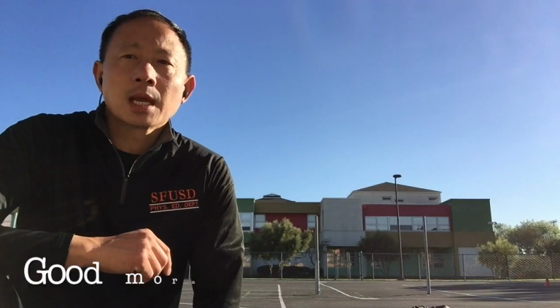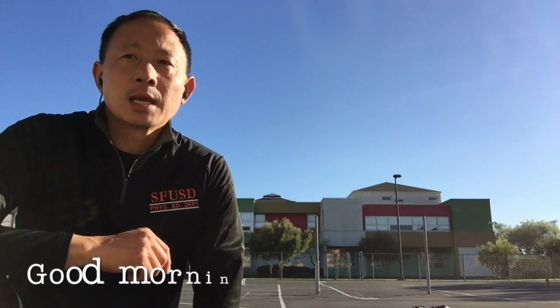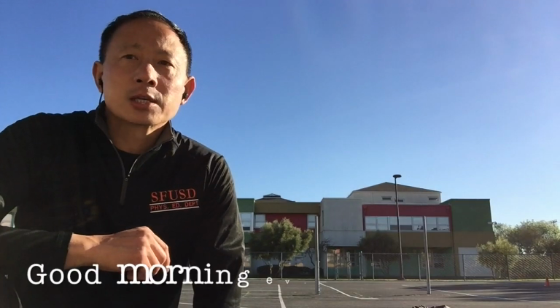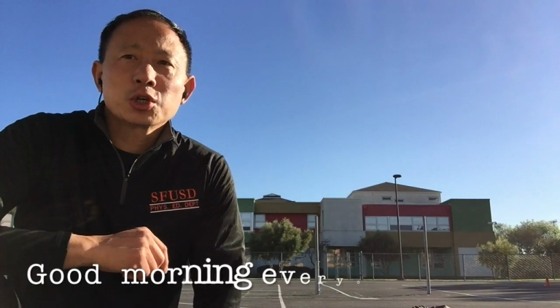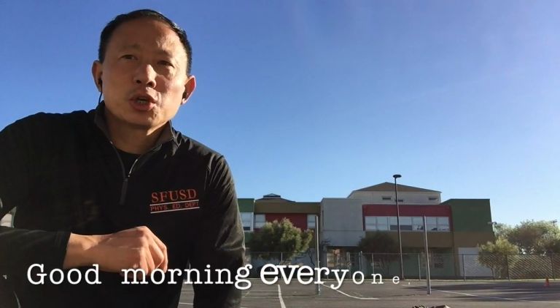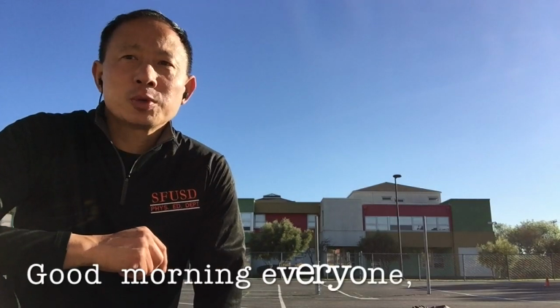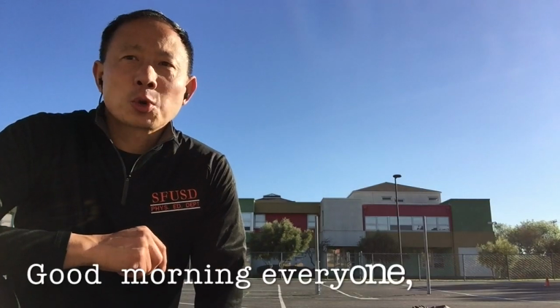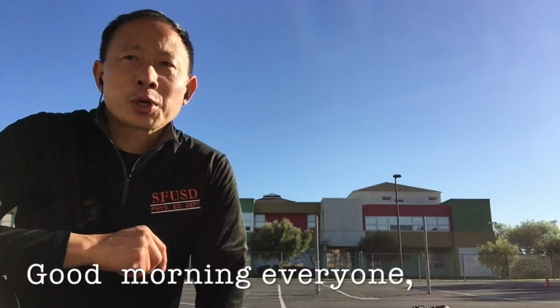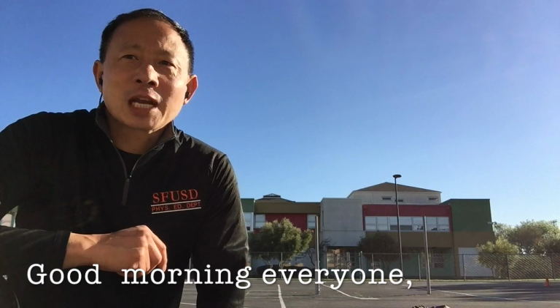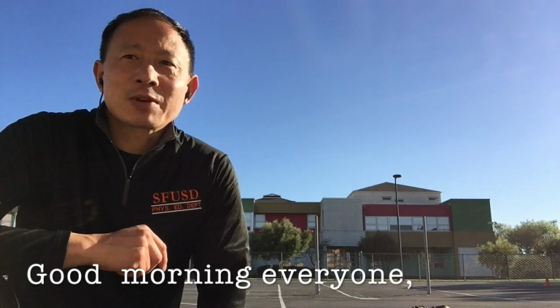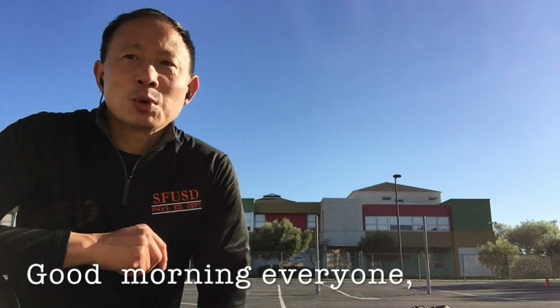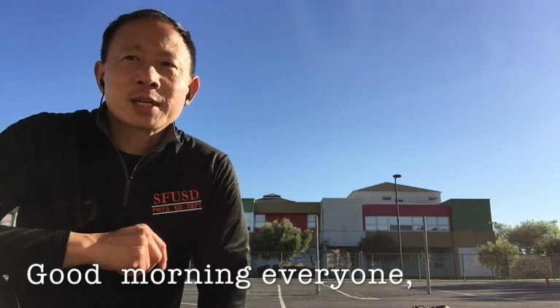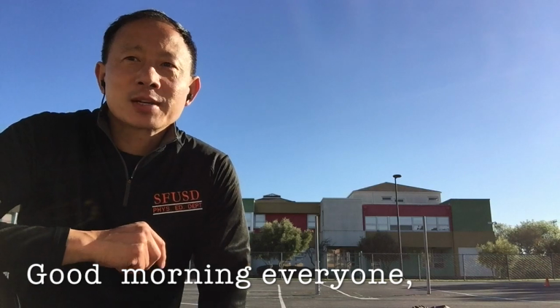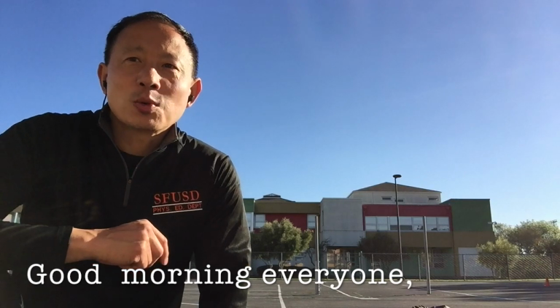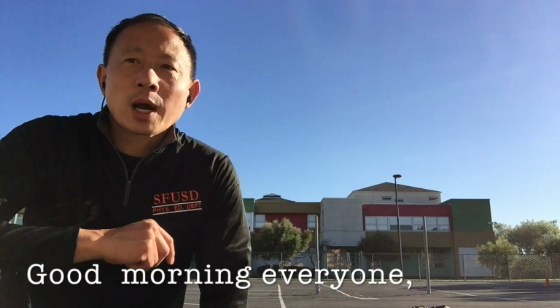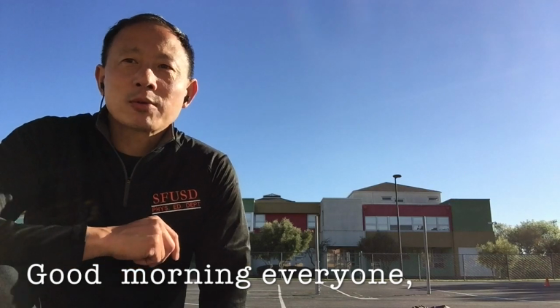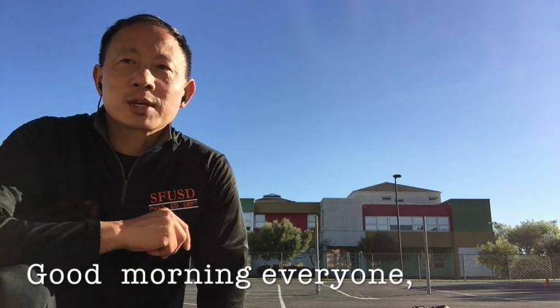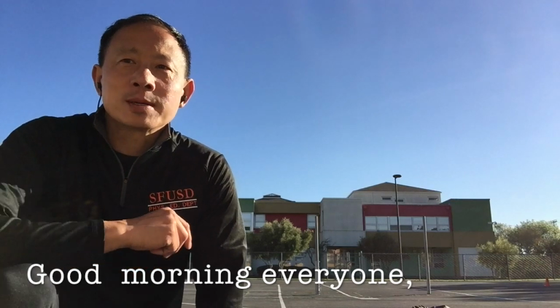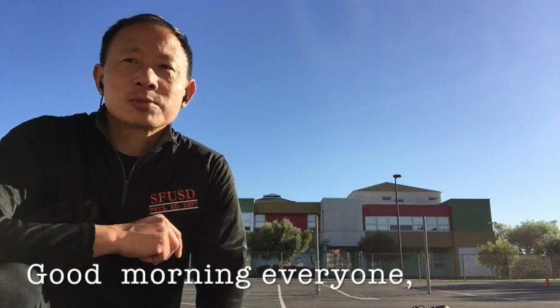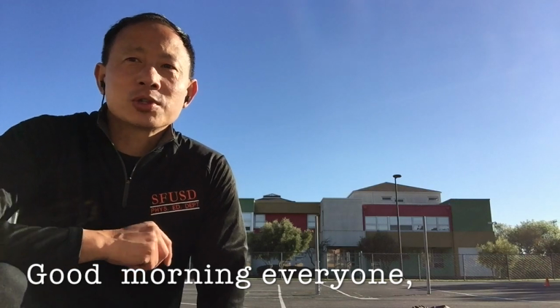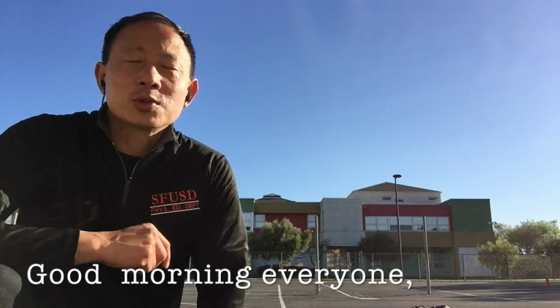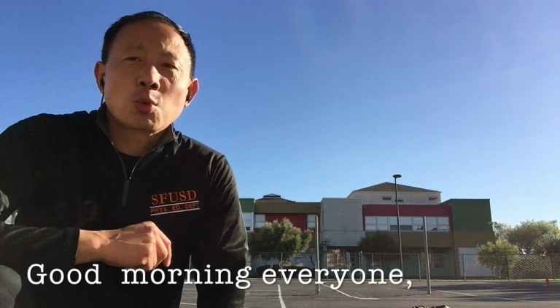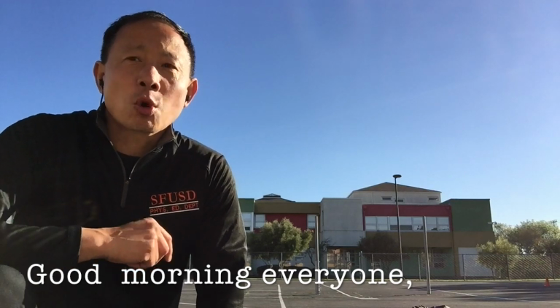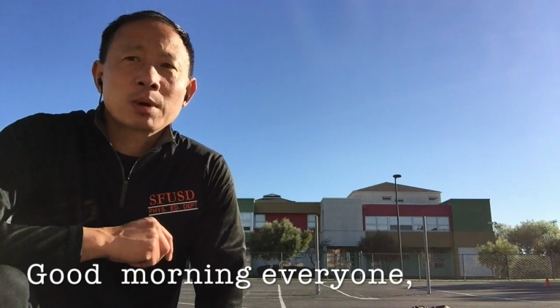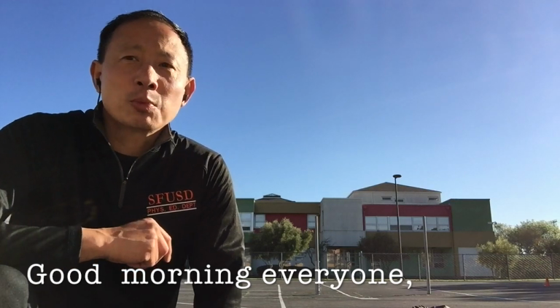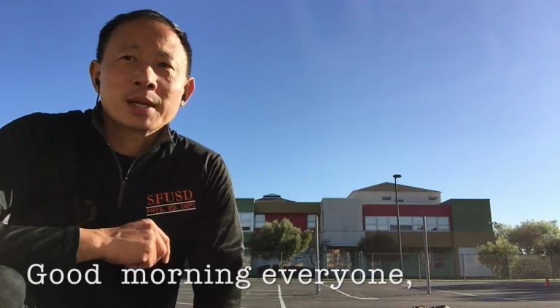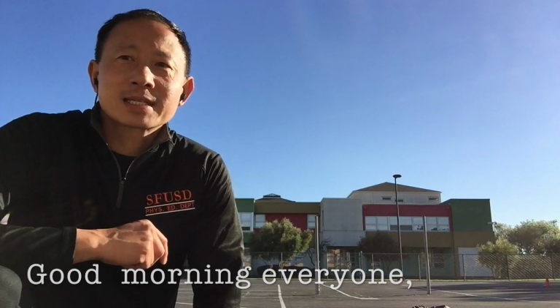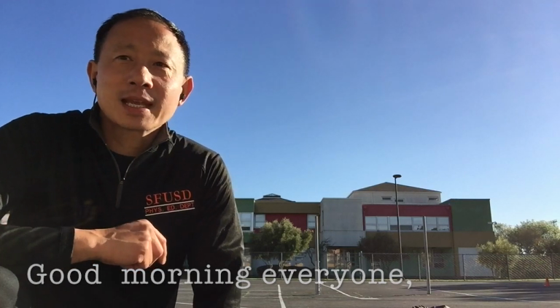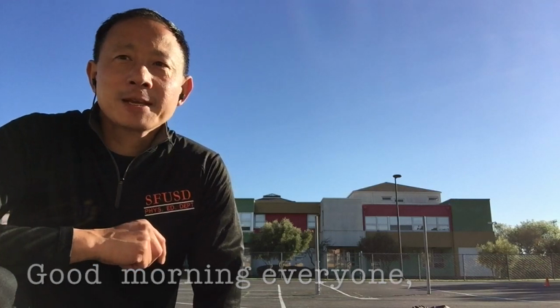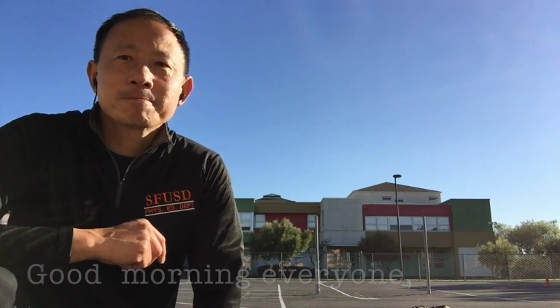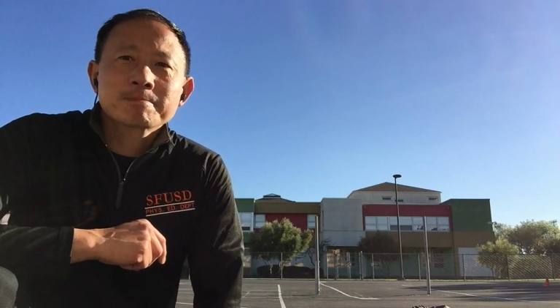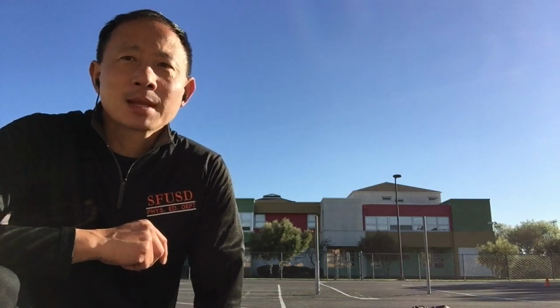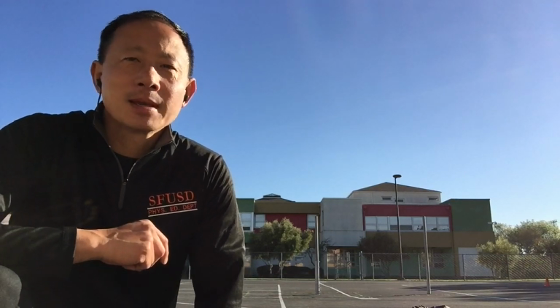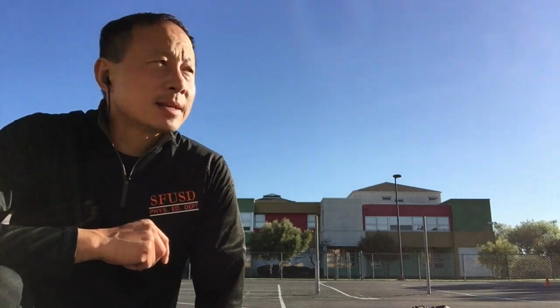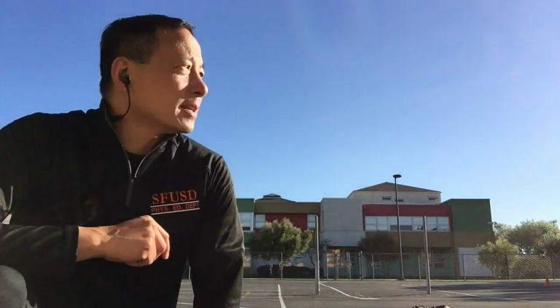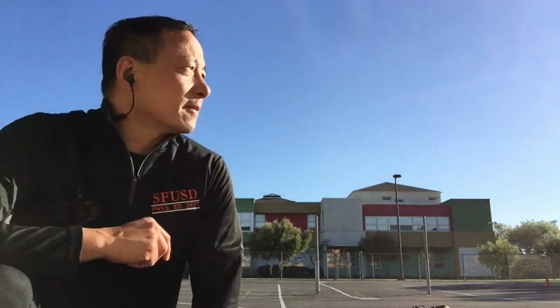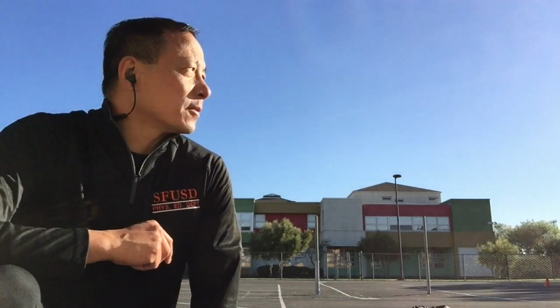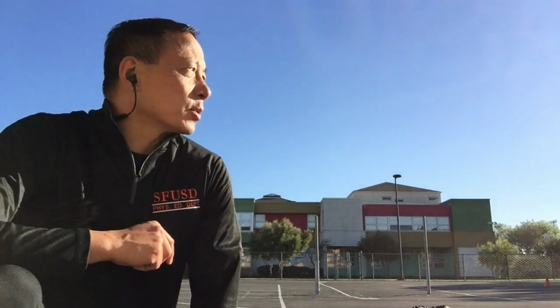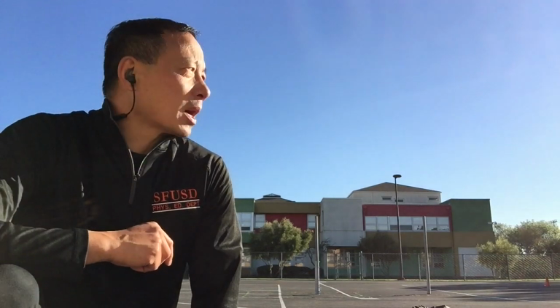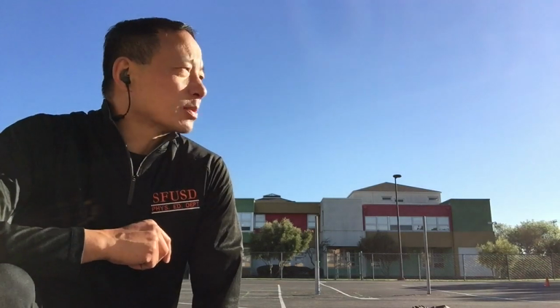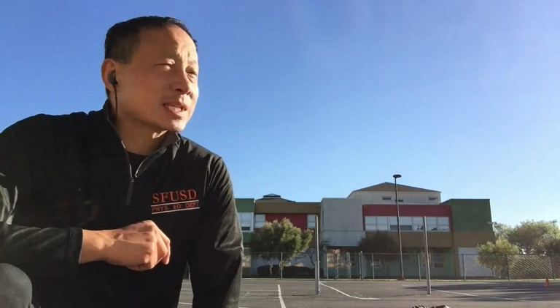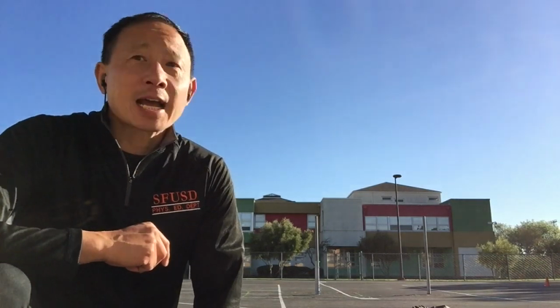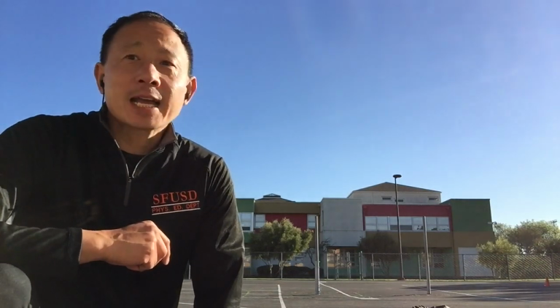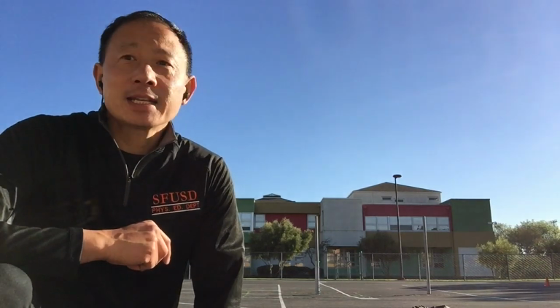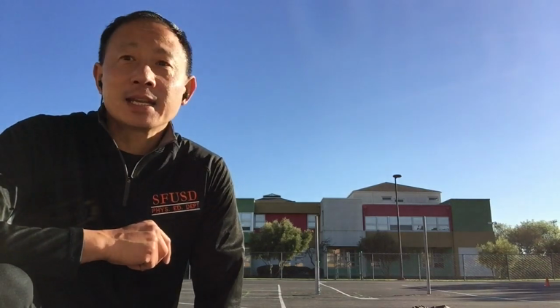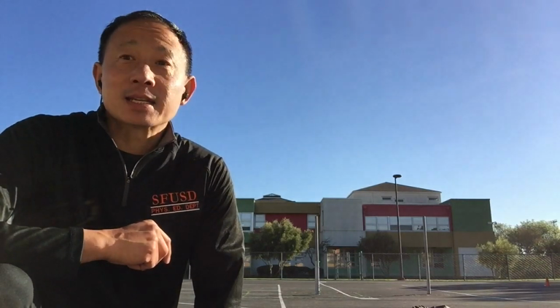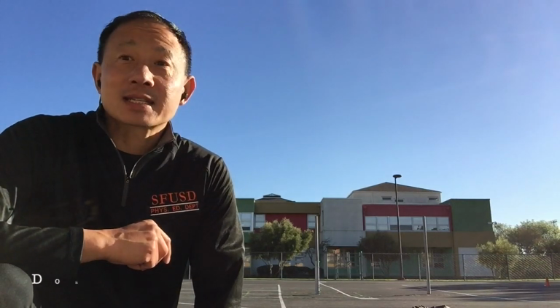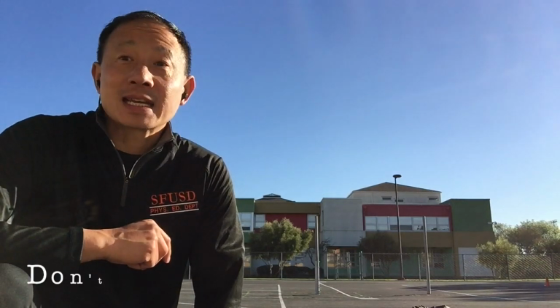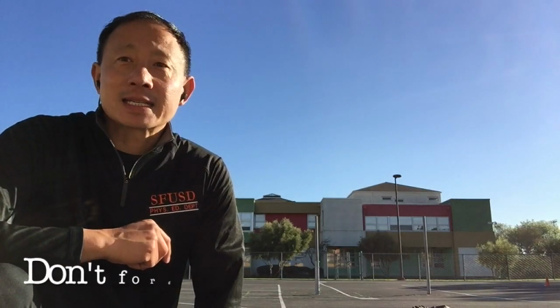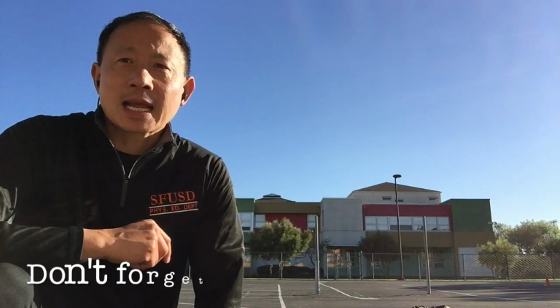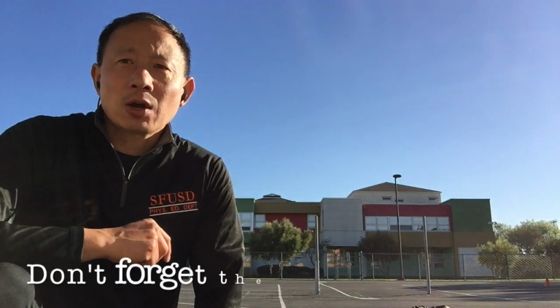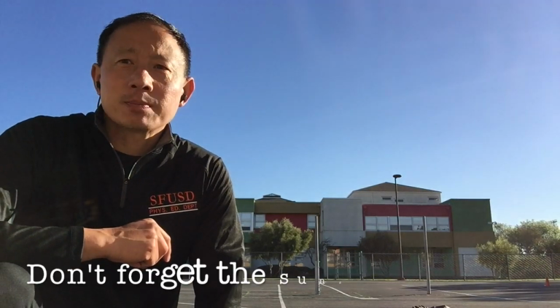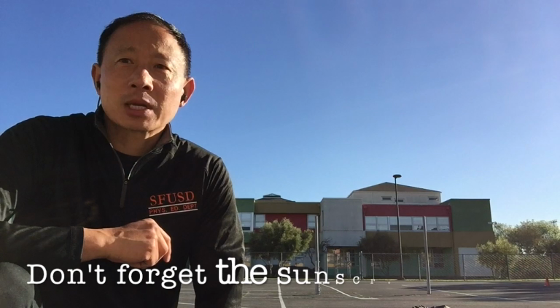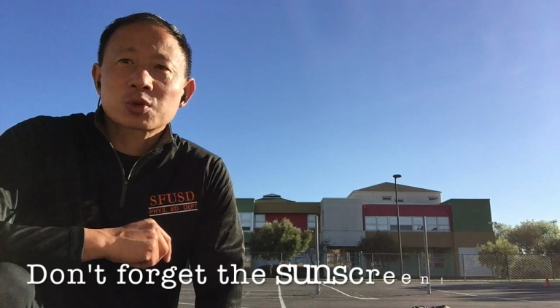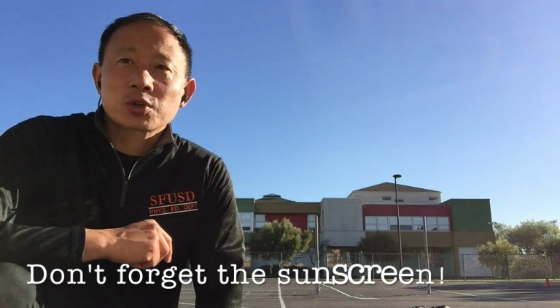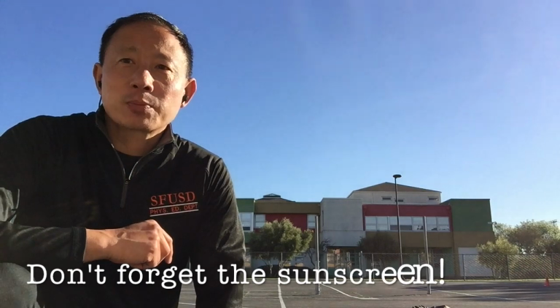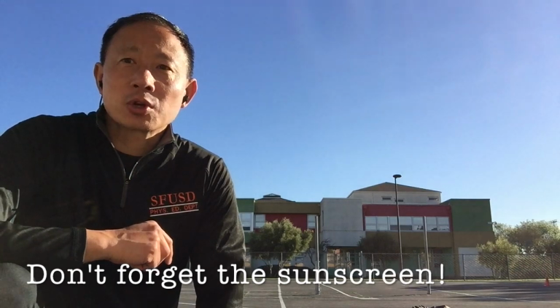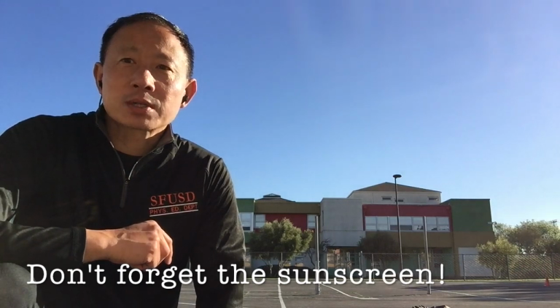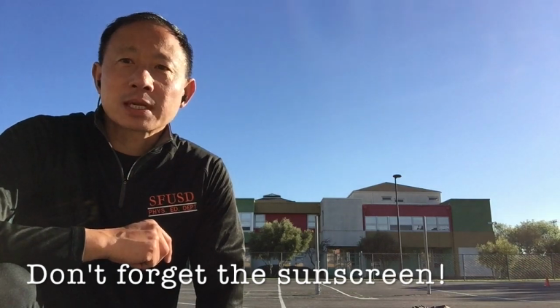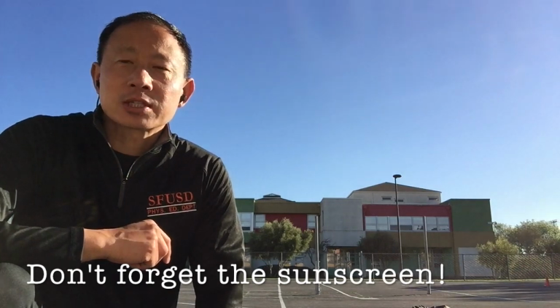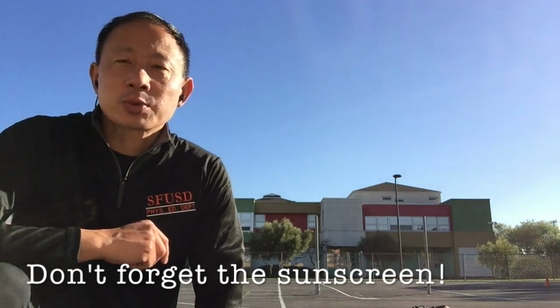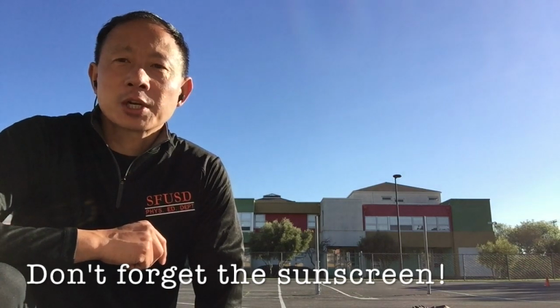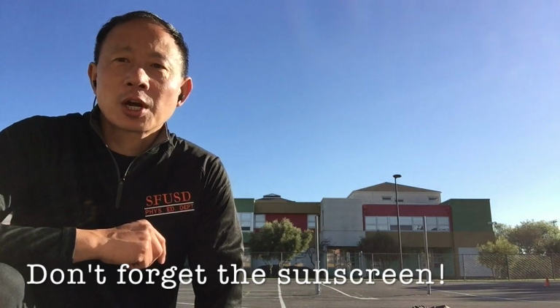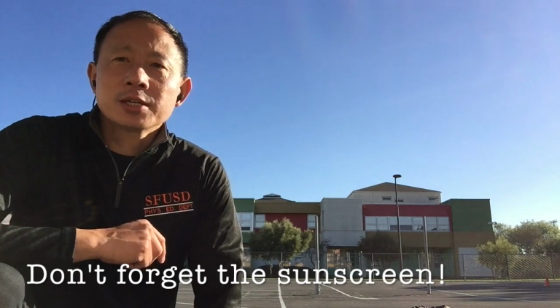Good morning, everyone. Welcome to Warm Up Wednesday. If you're outside and the sun is out, make sure you put your sunscreen on.